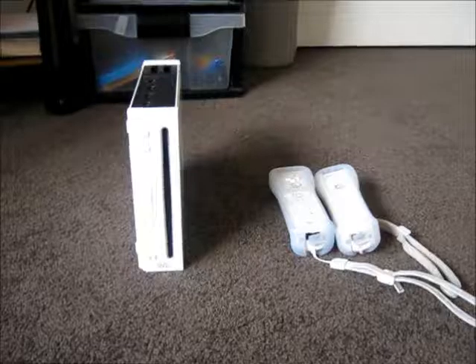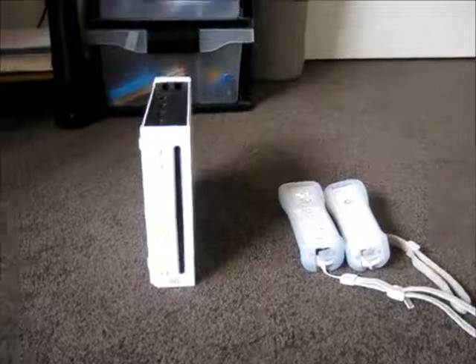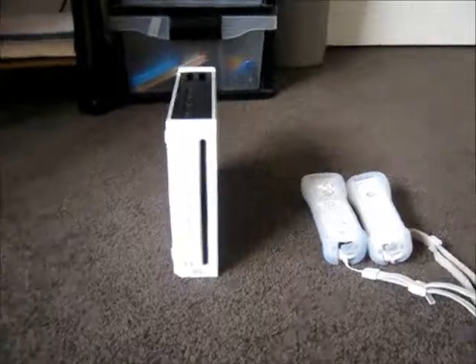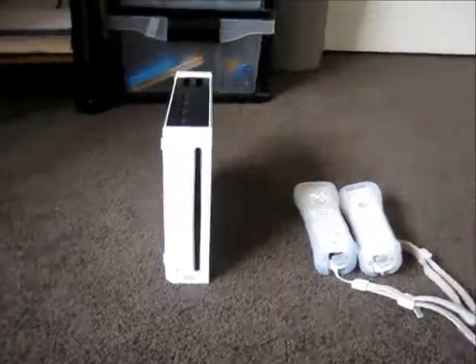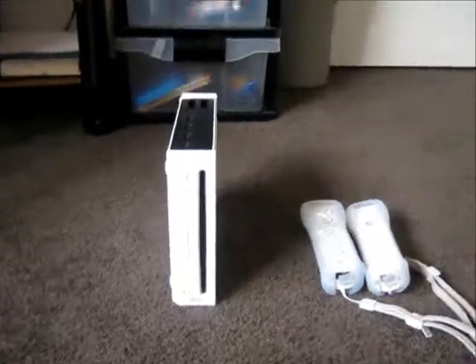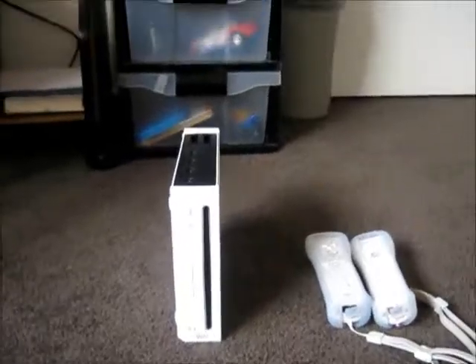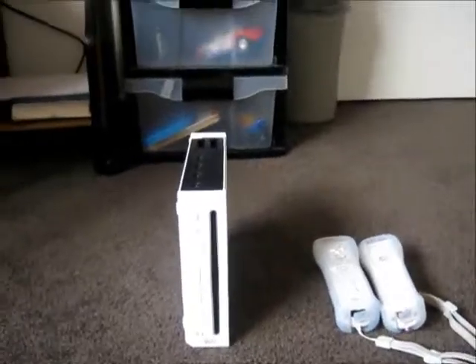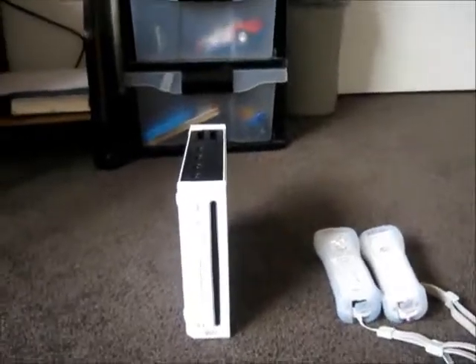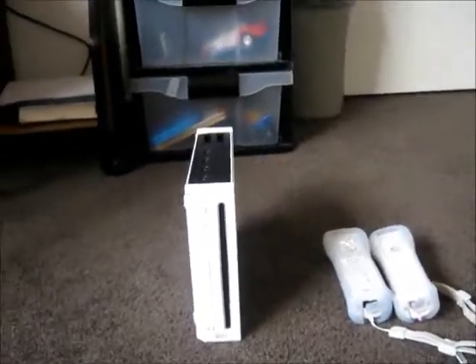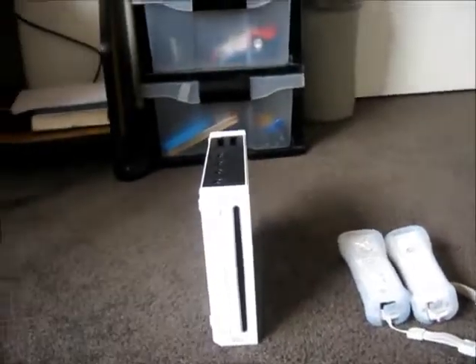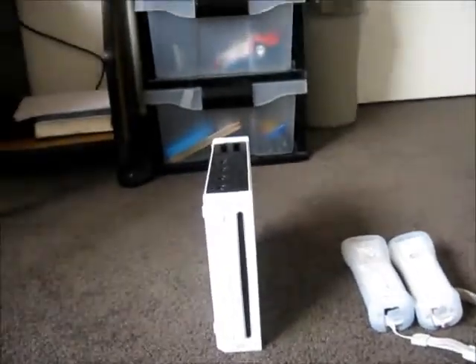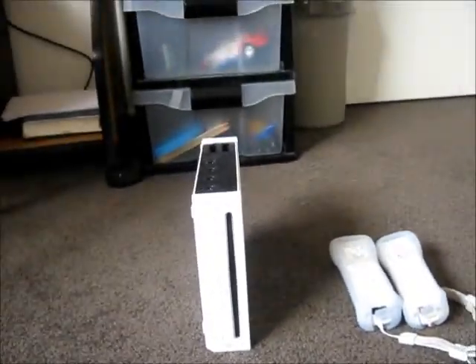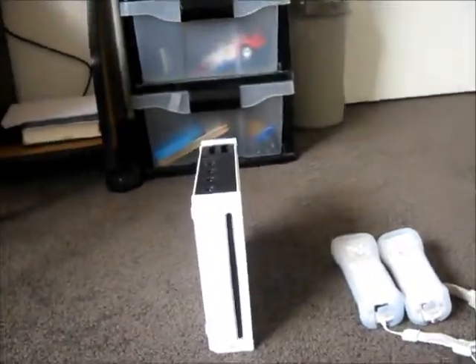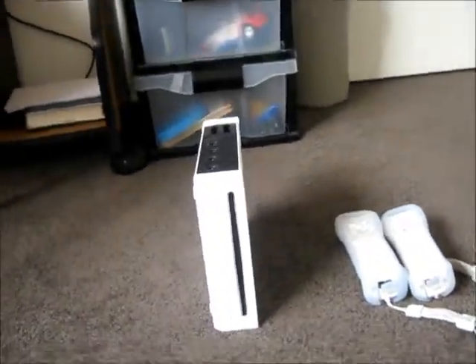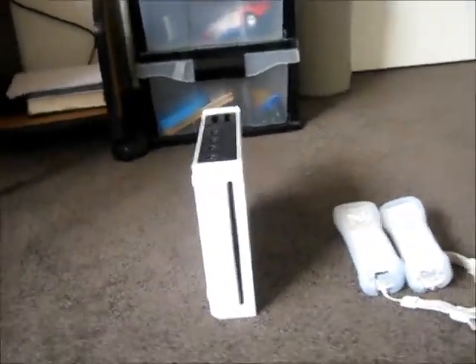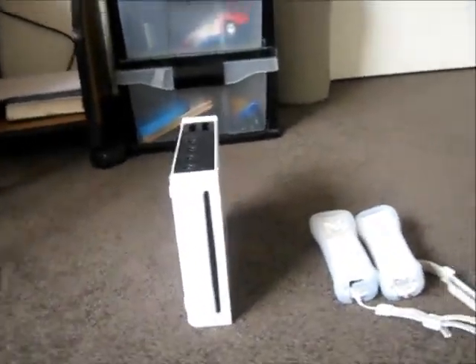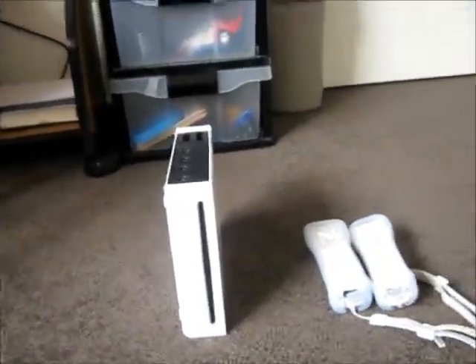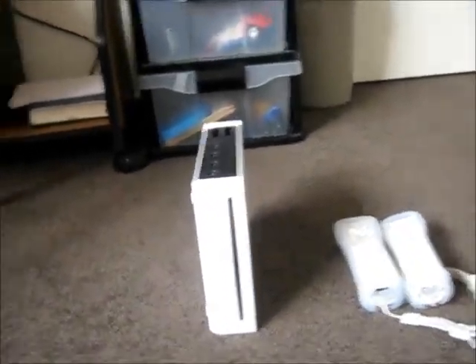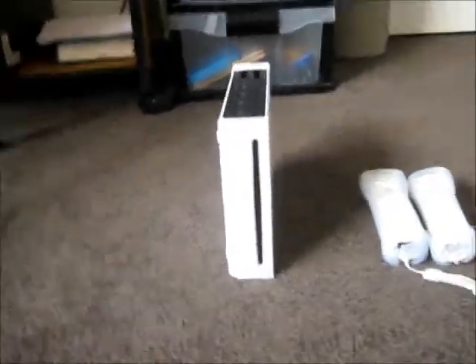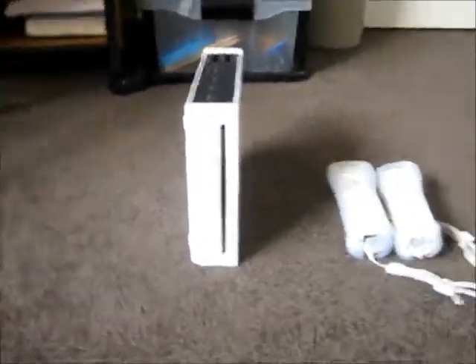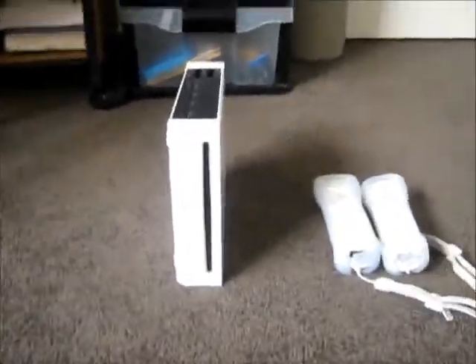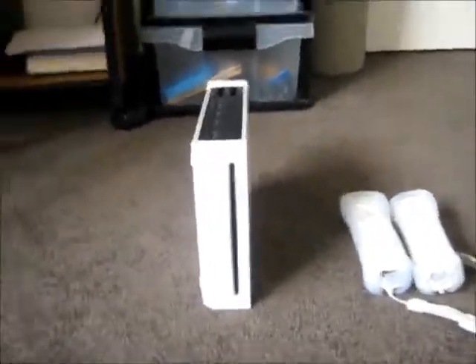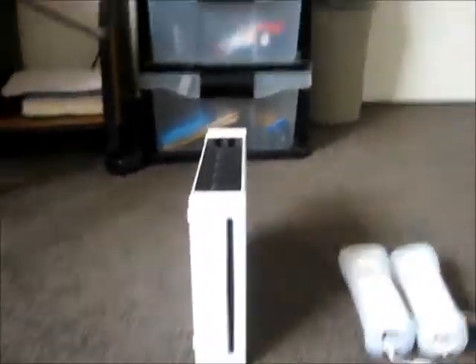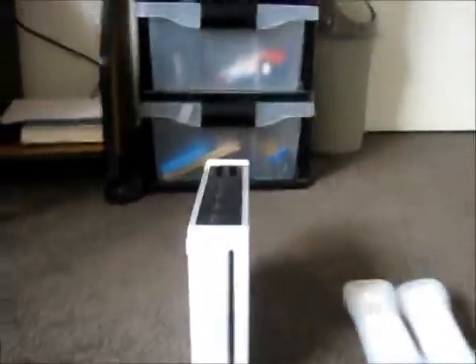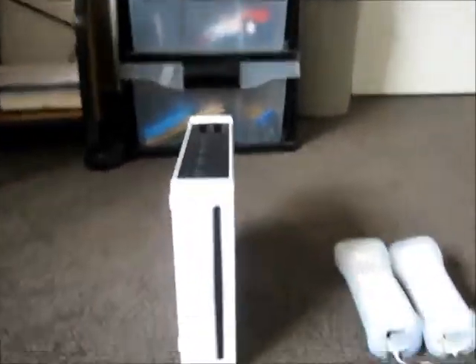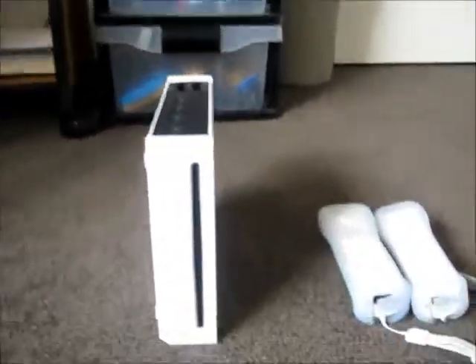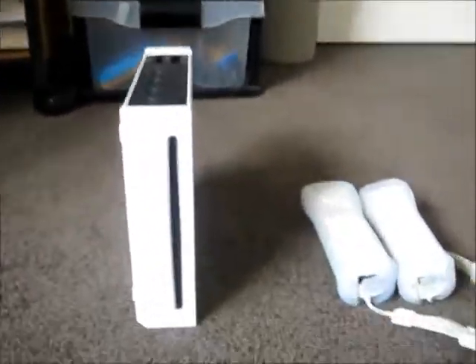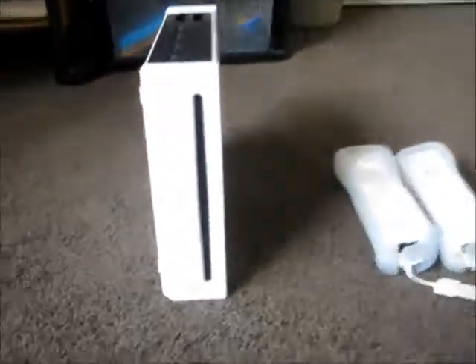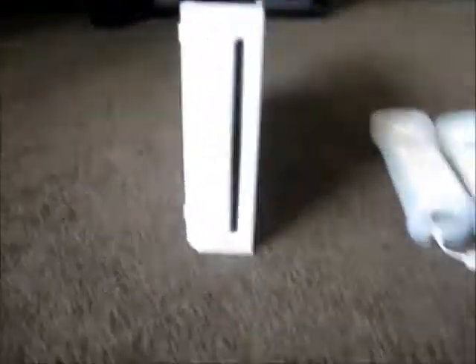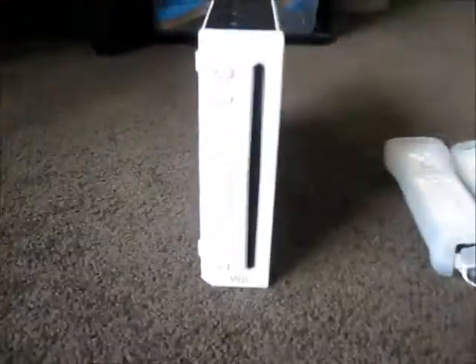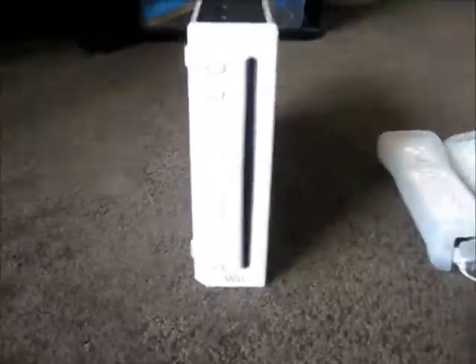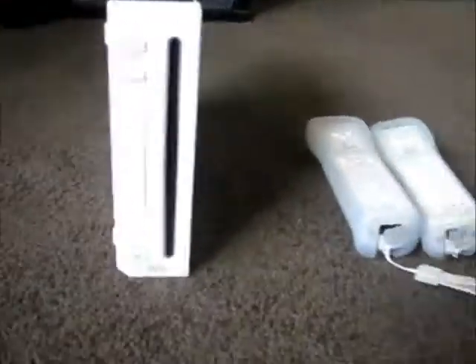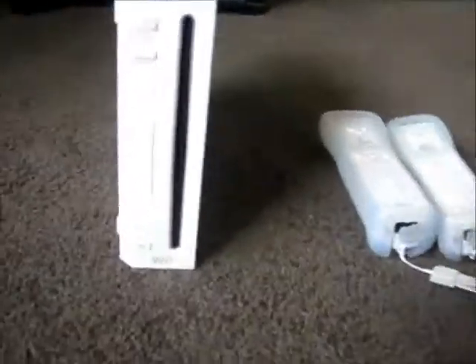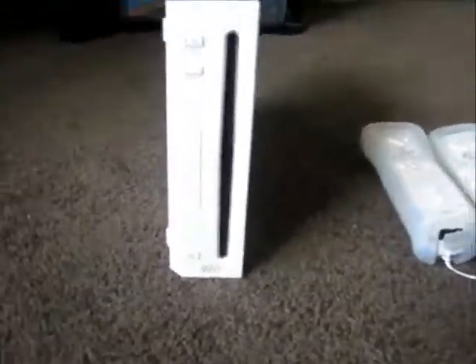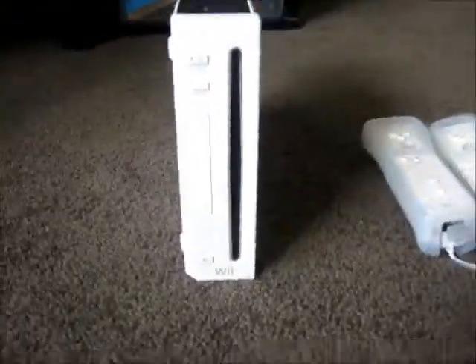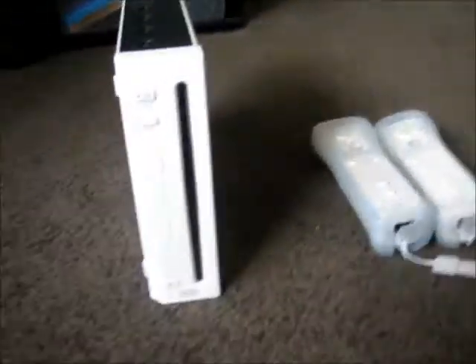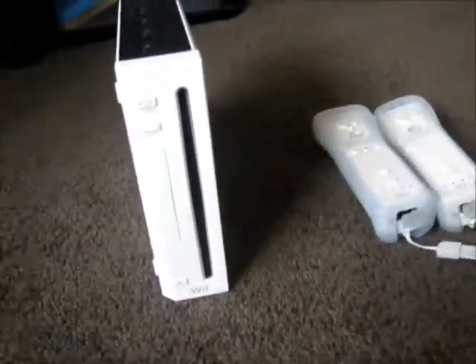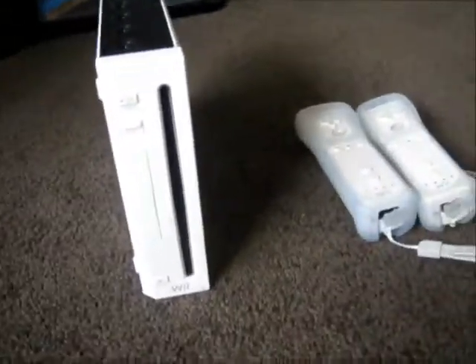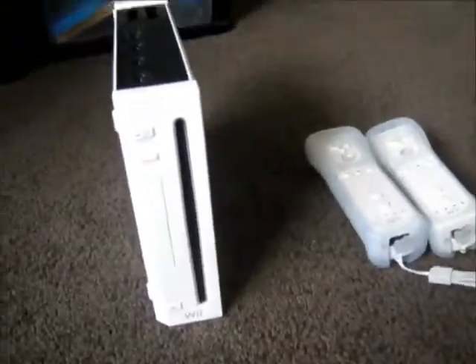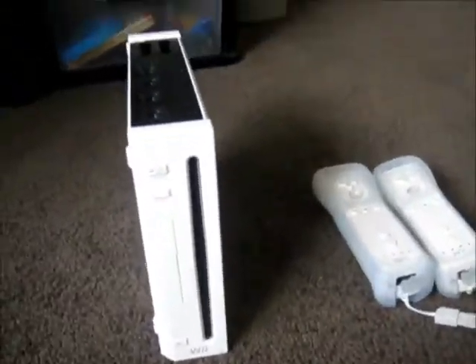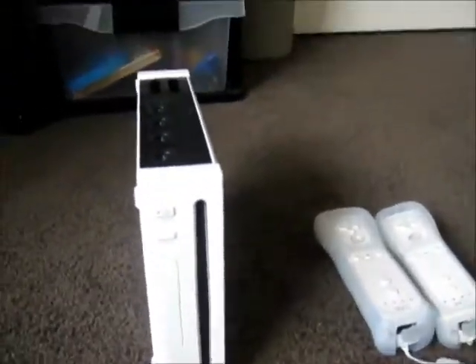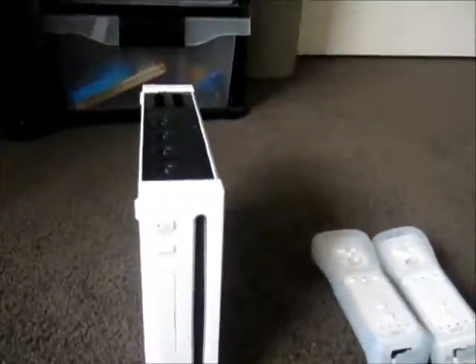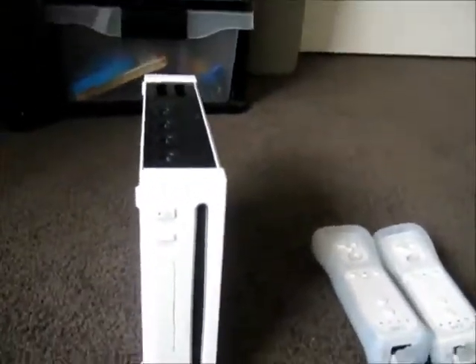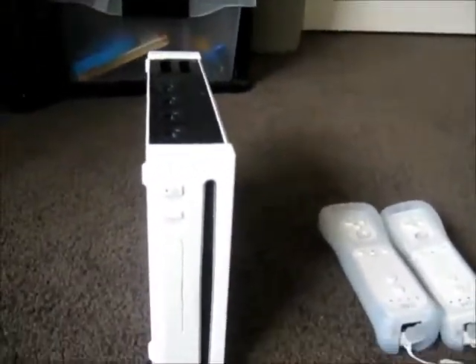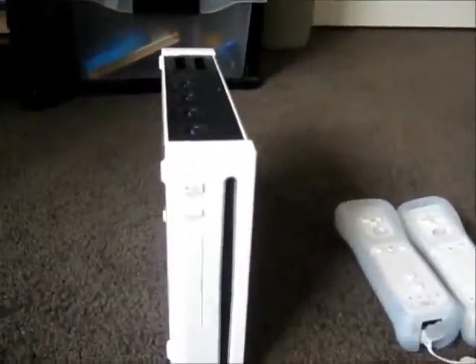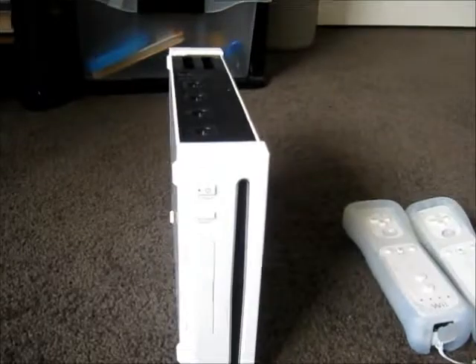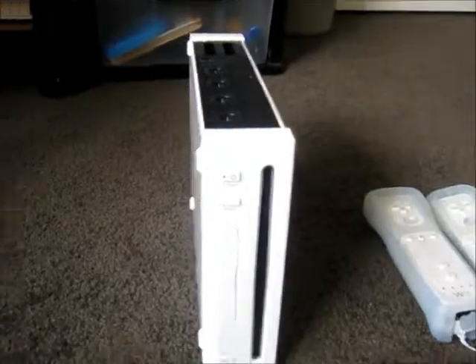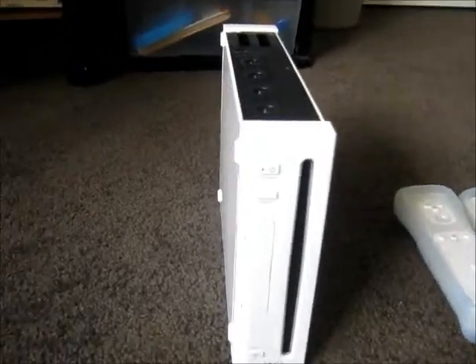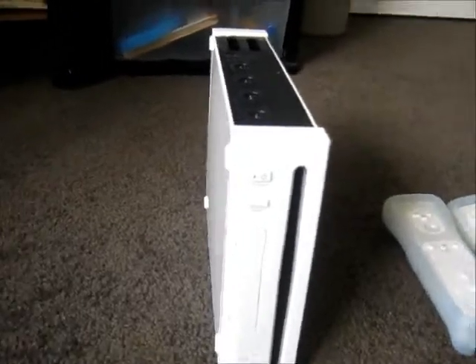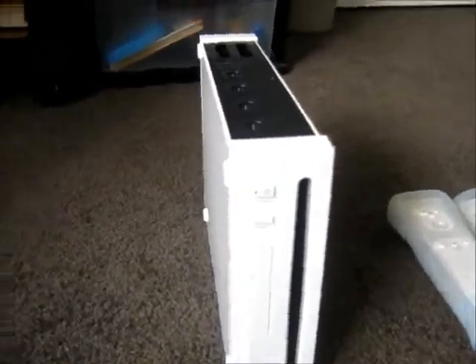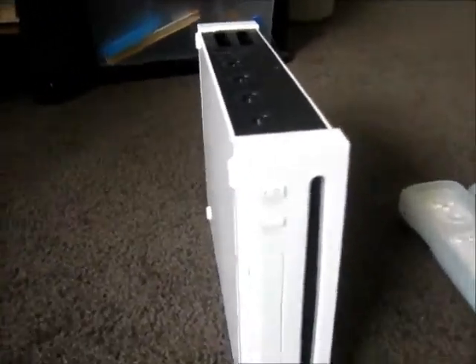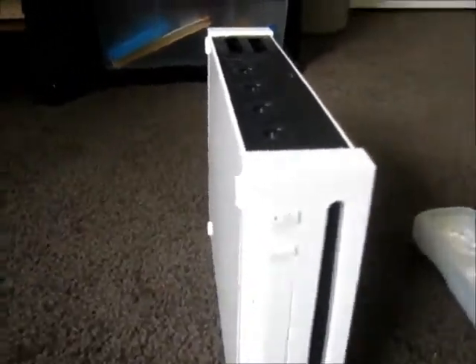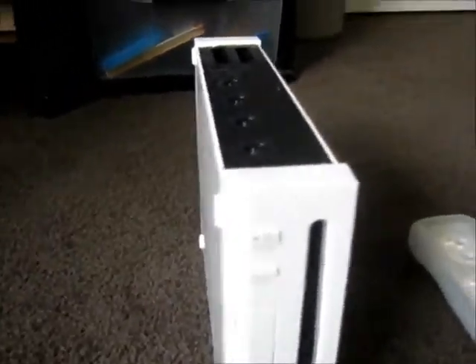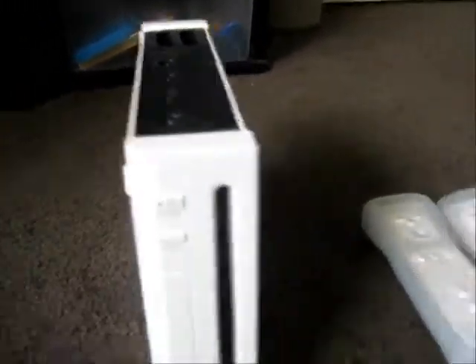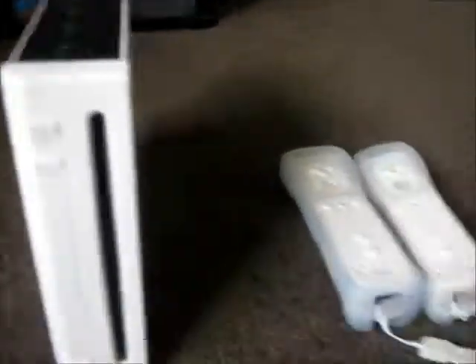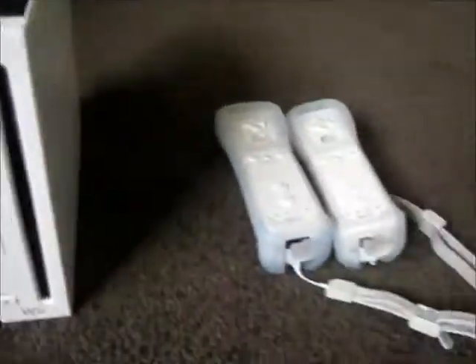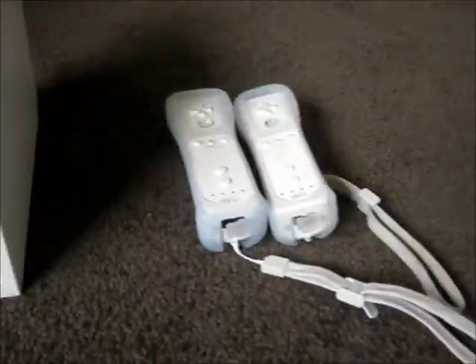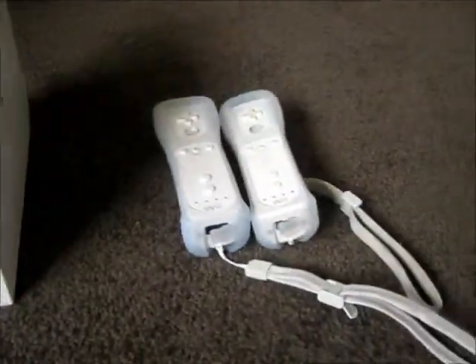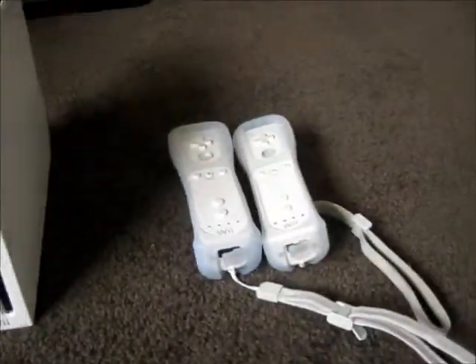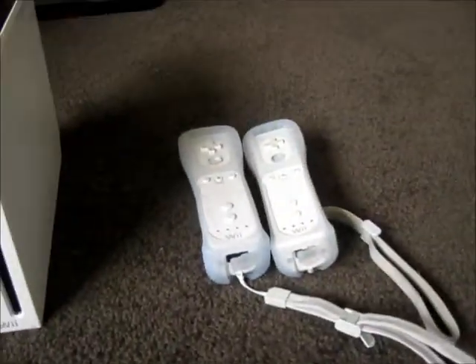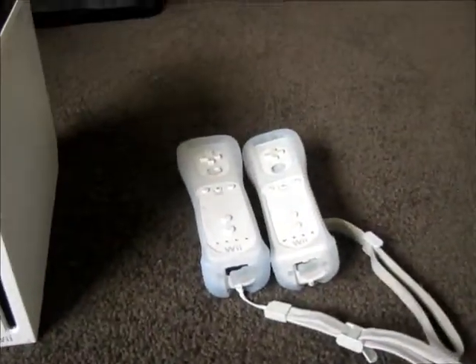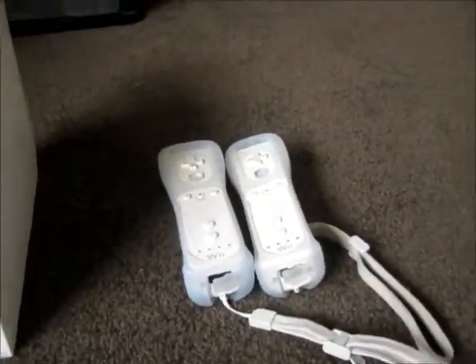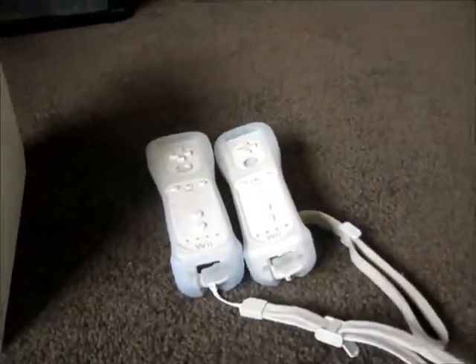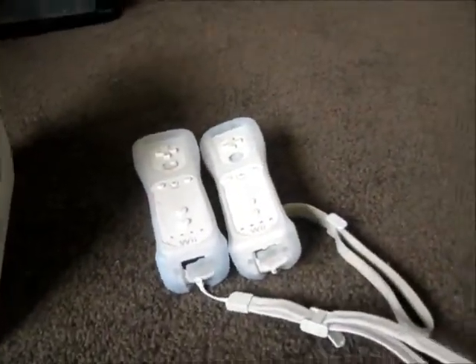So today I'll be doing a Wii review. We've got the Wii right here, and it came with two controls.